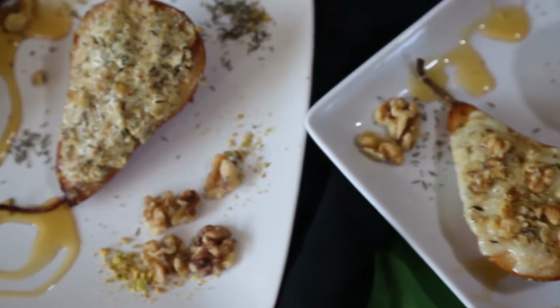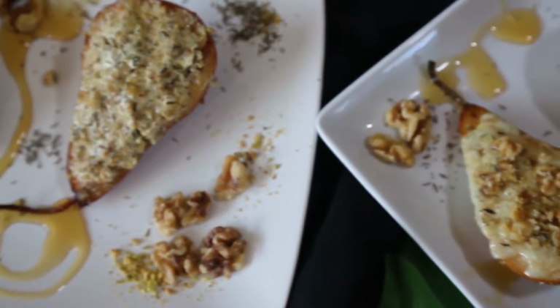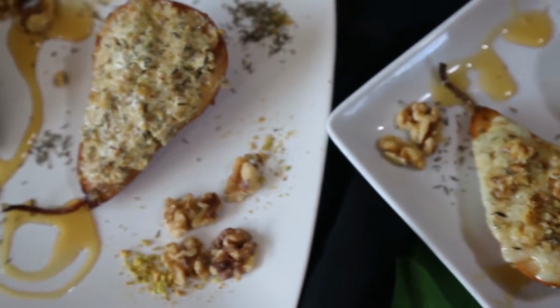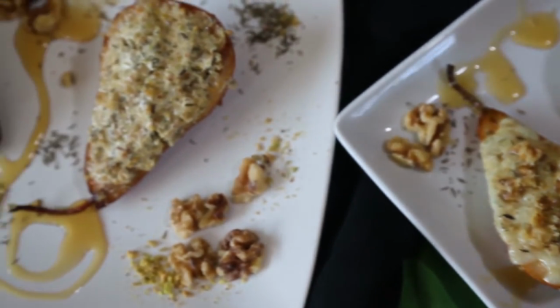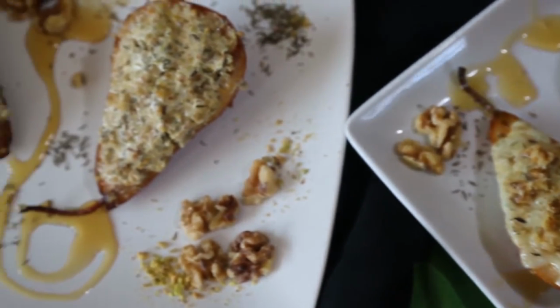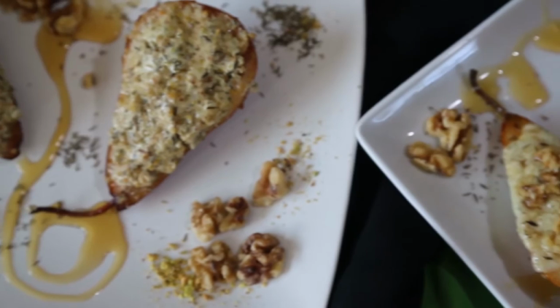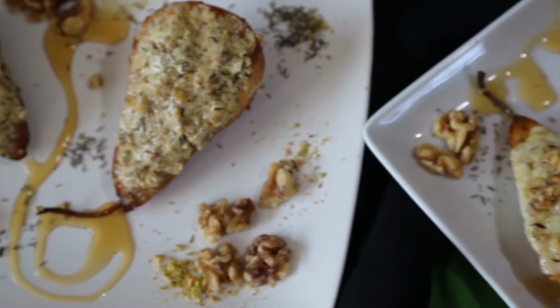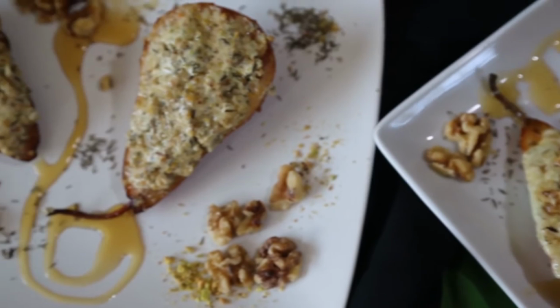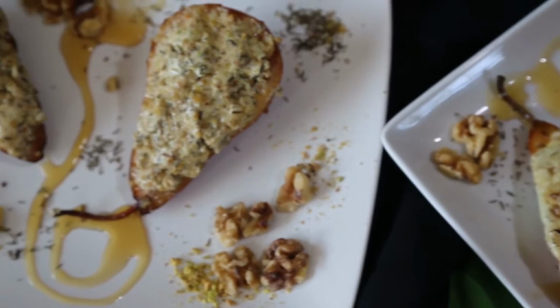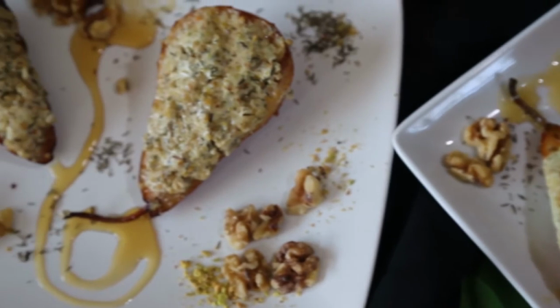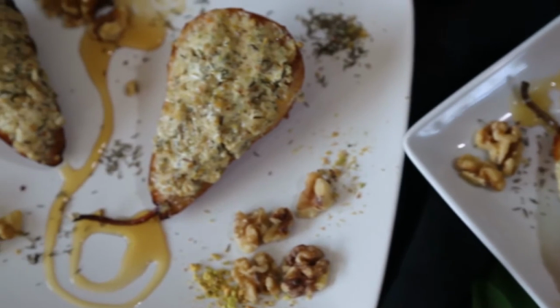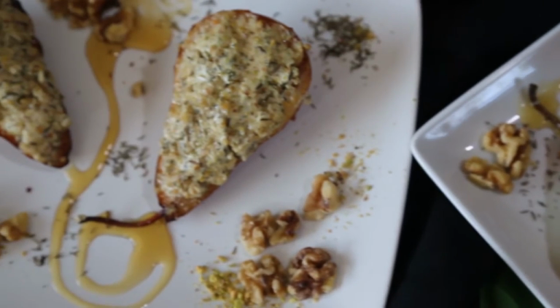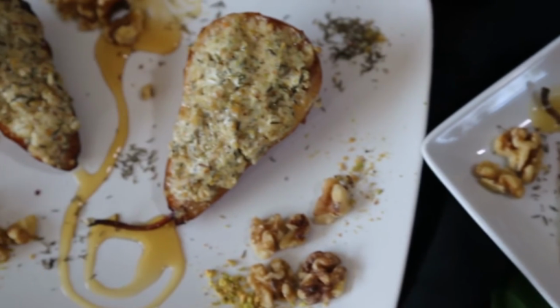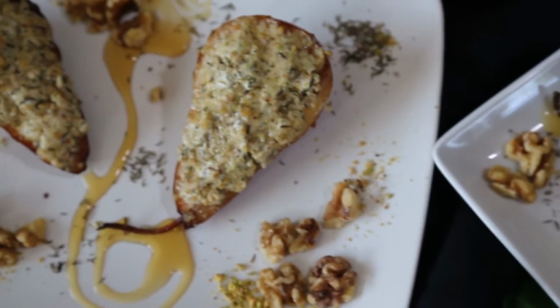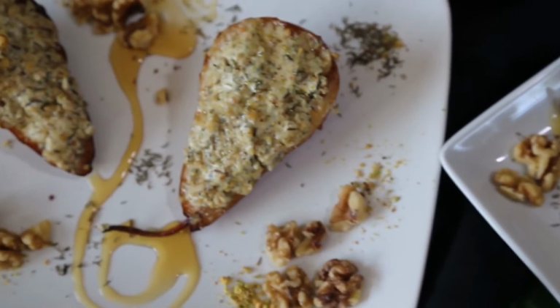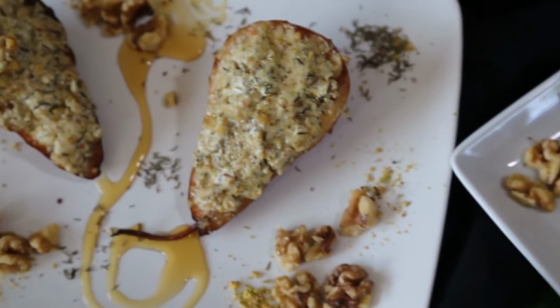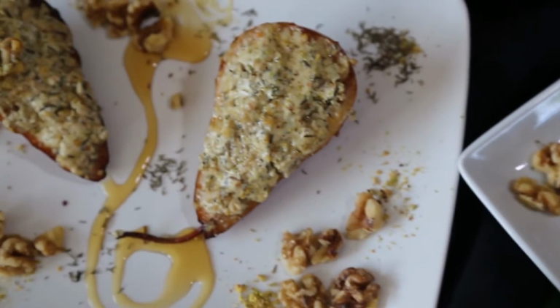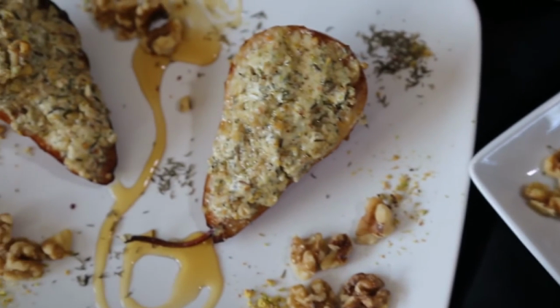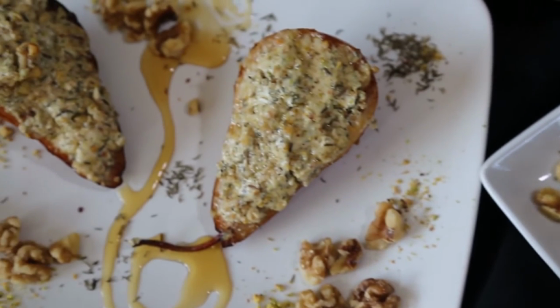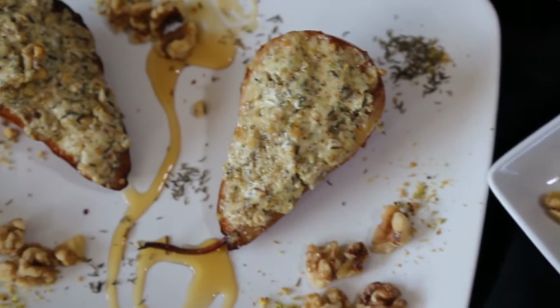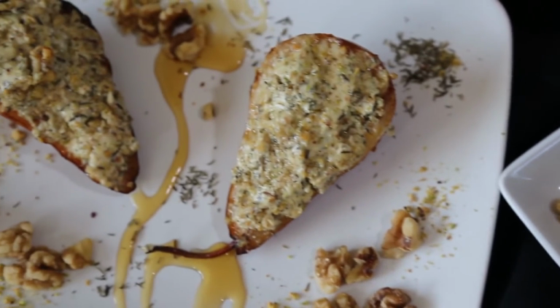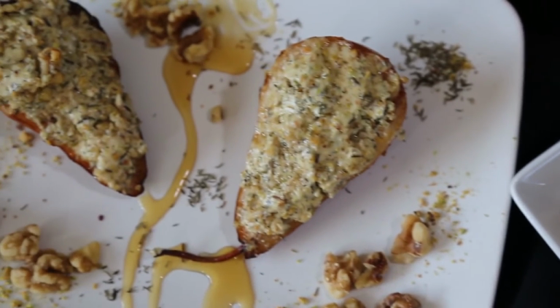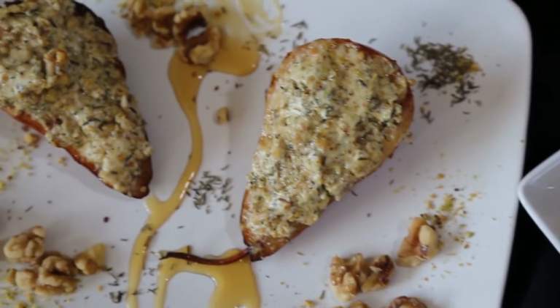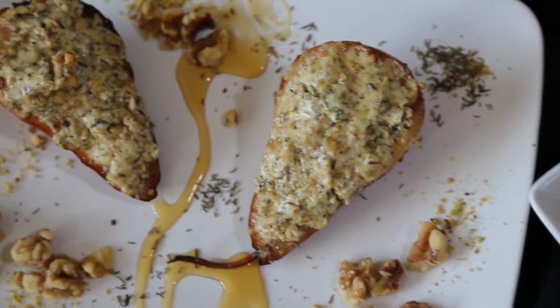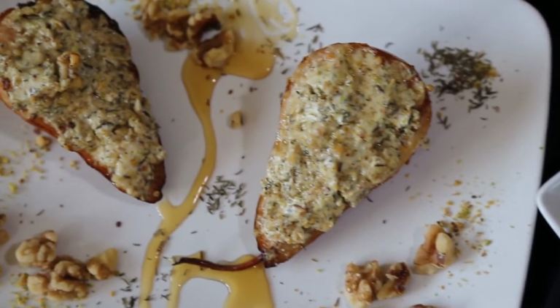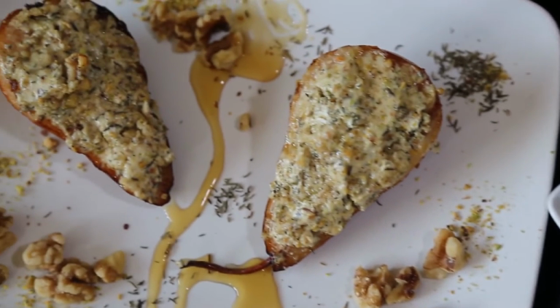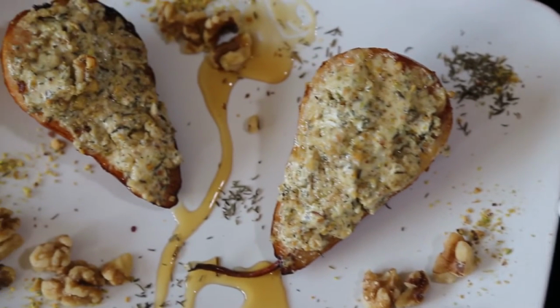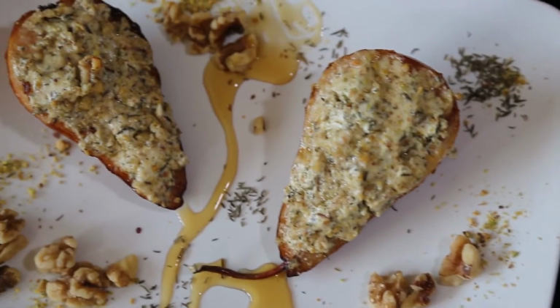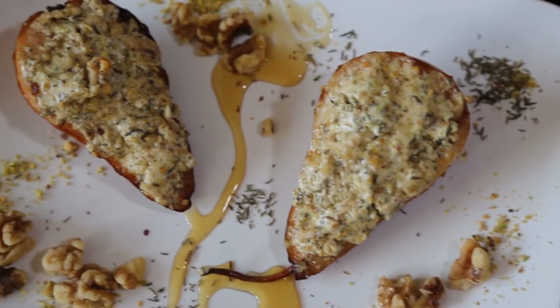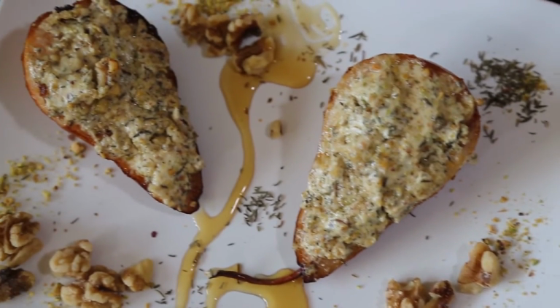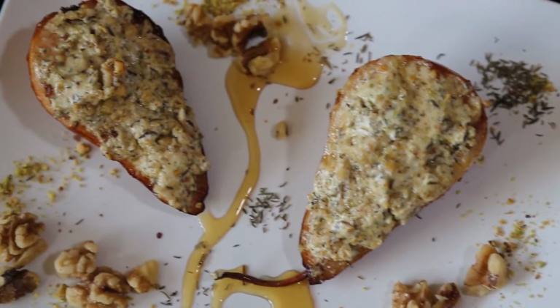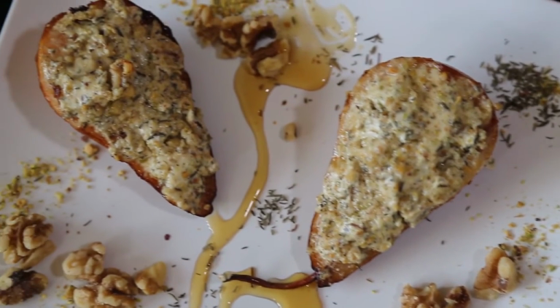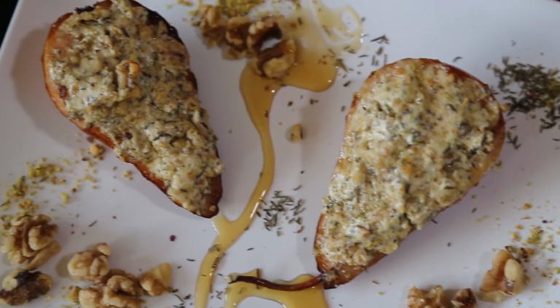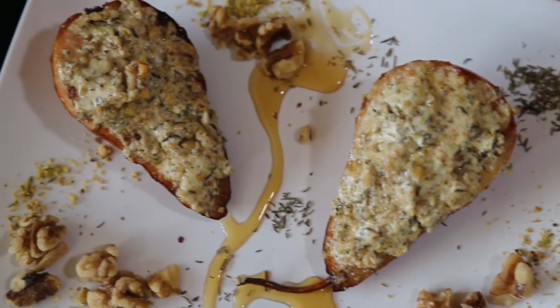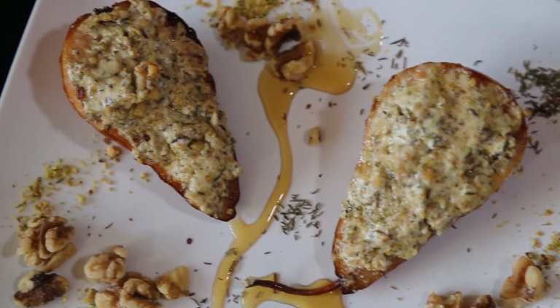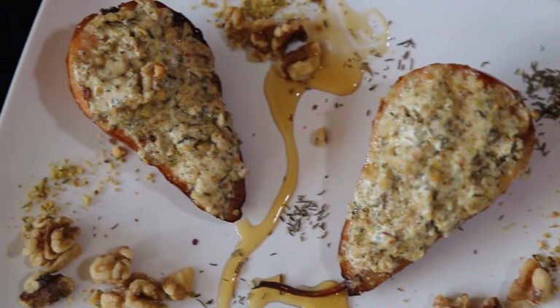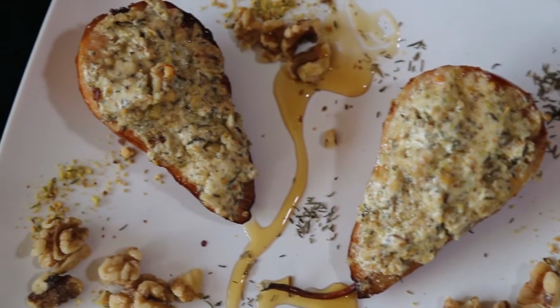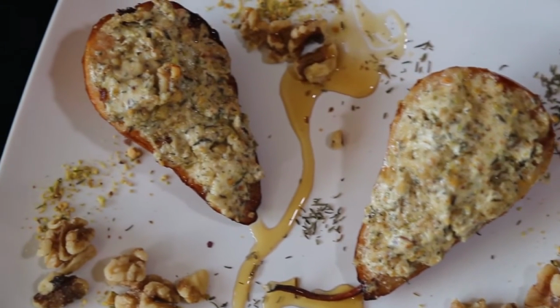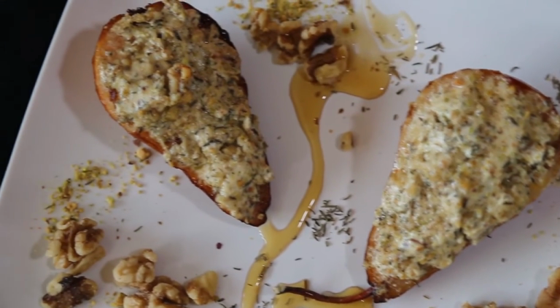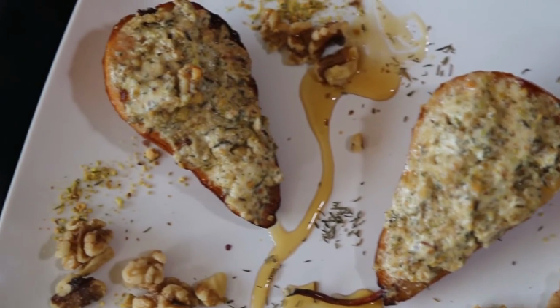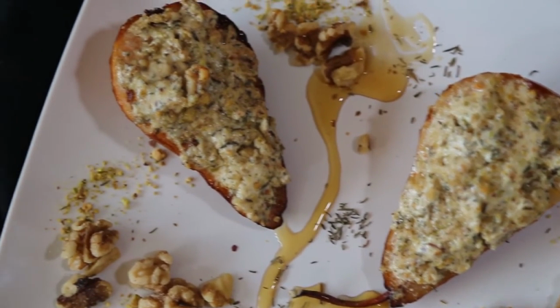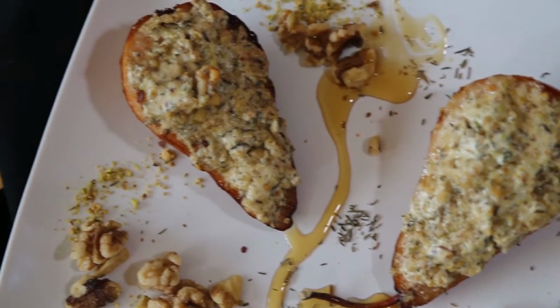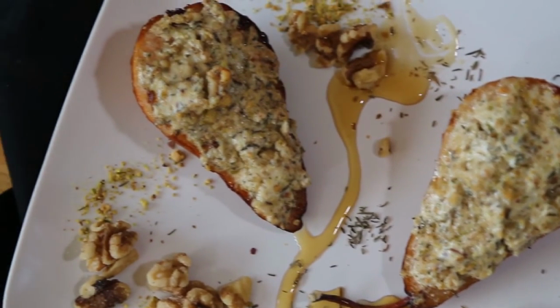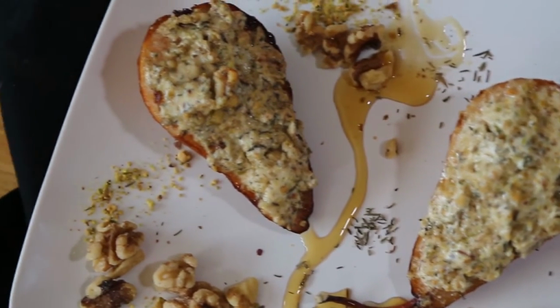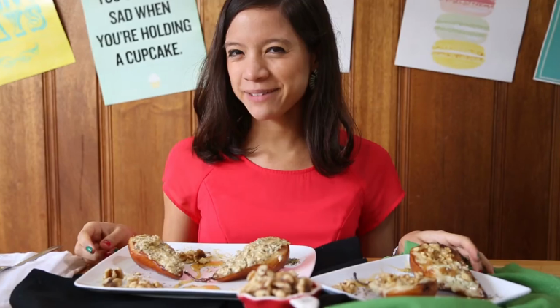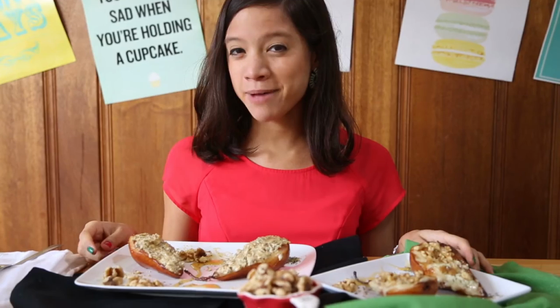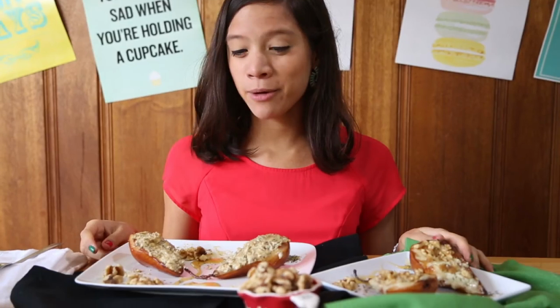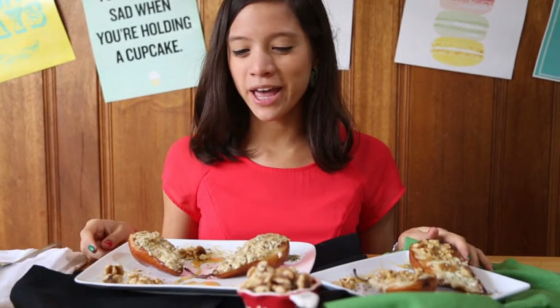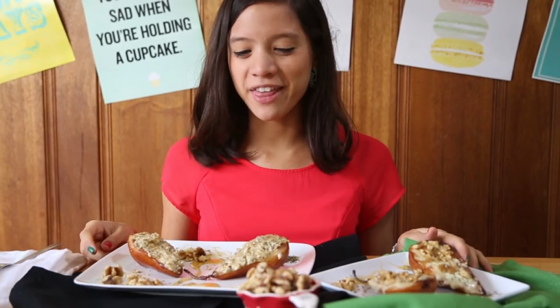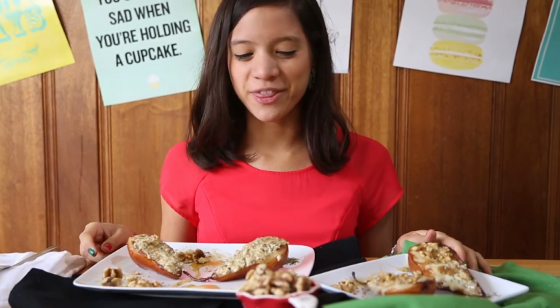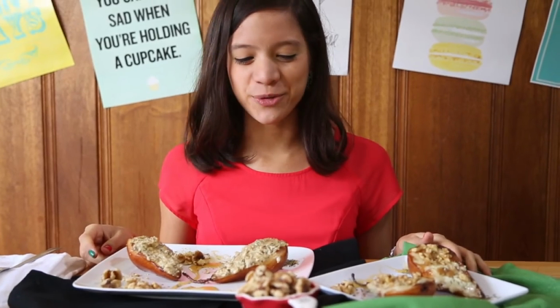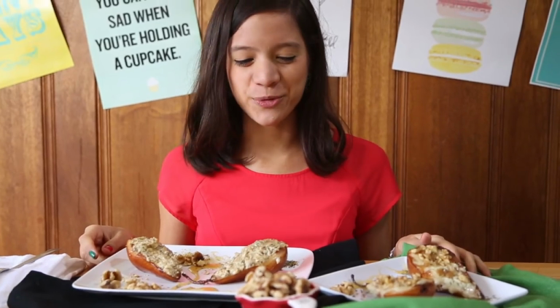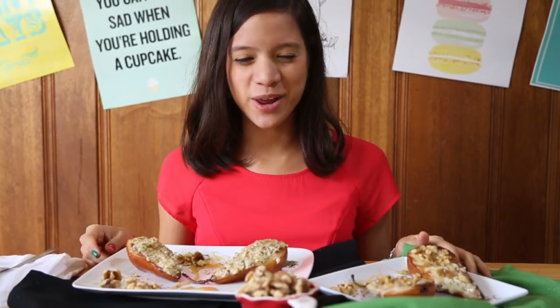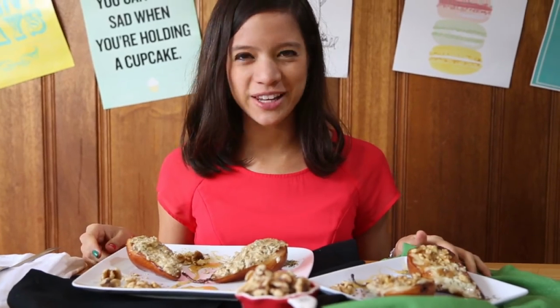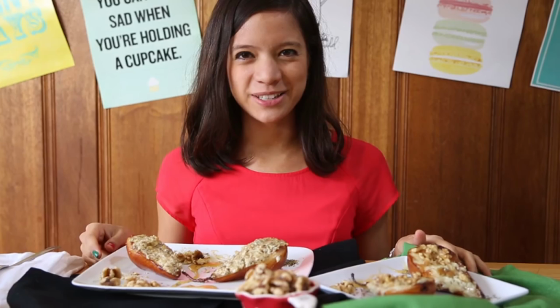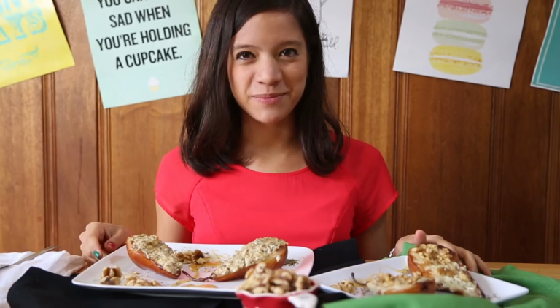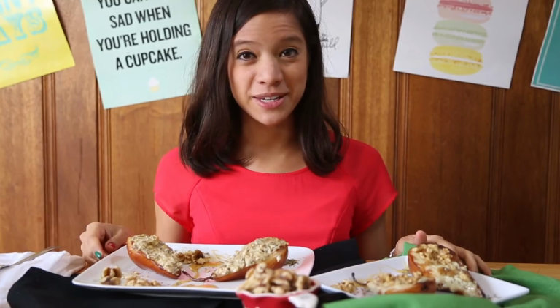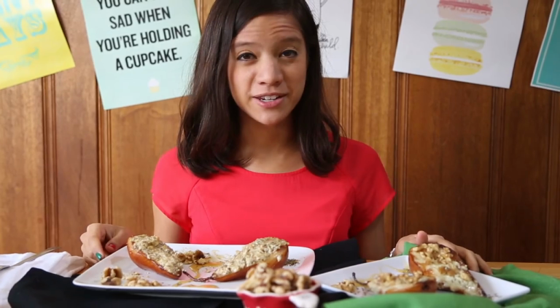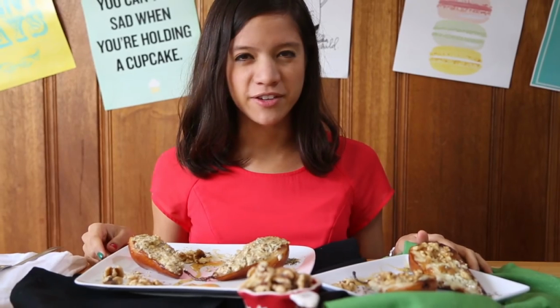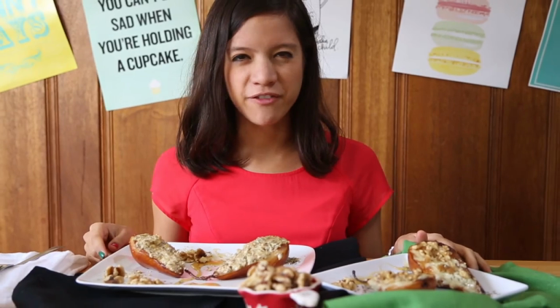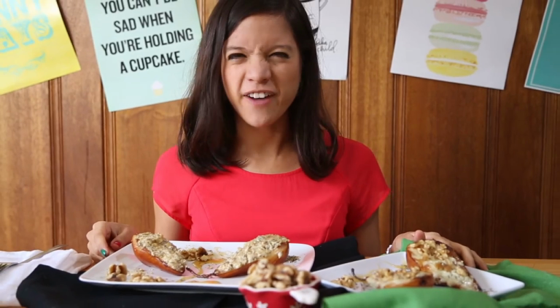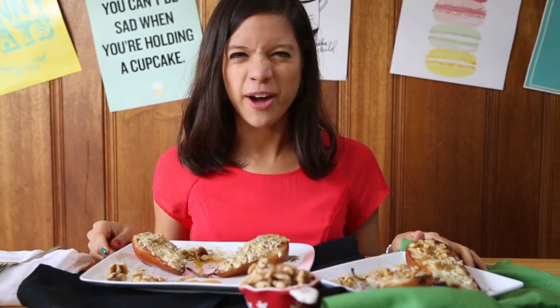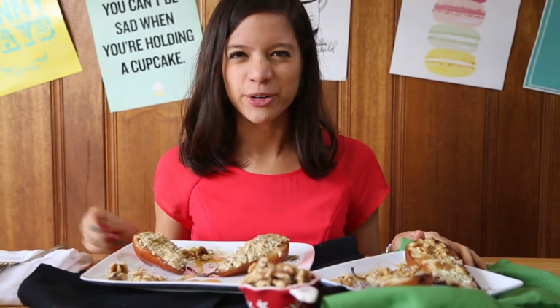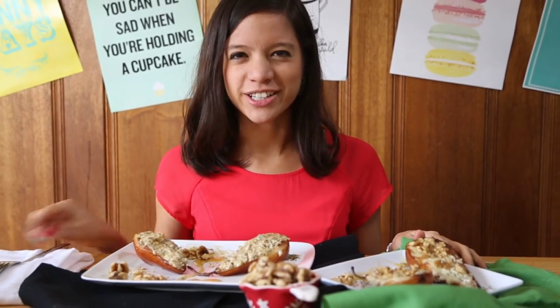Bake for 10 more minutes. When the time is up, just take them out and they're ready to be devoured.